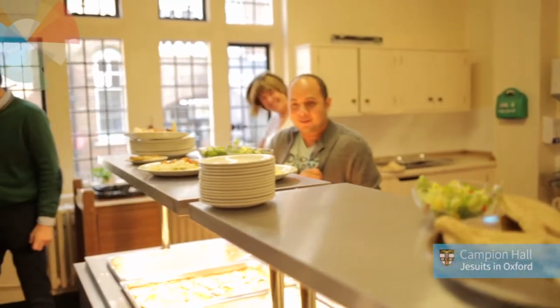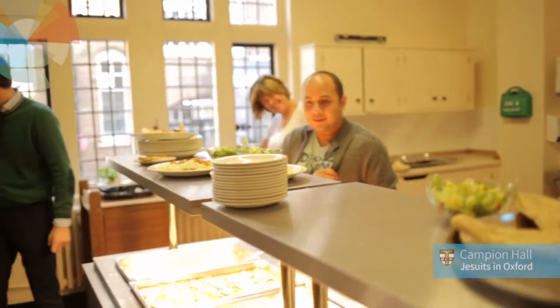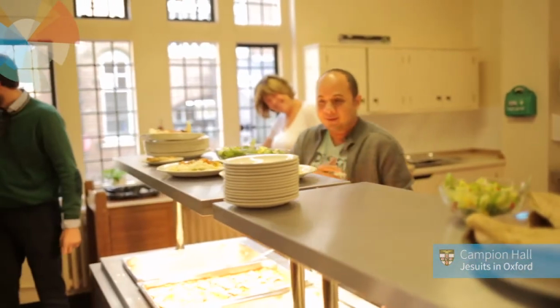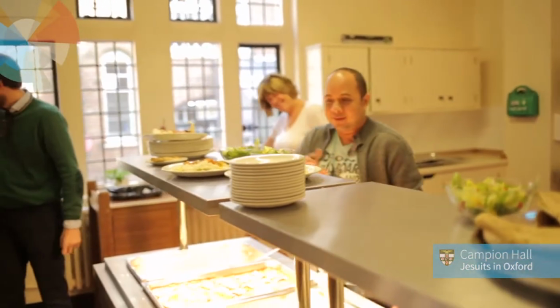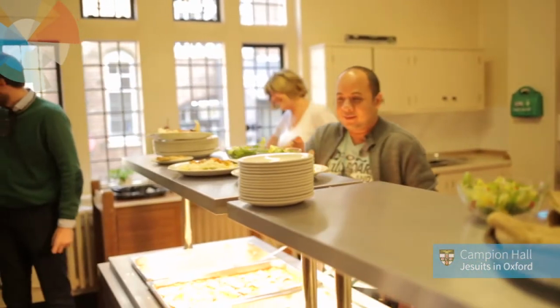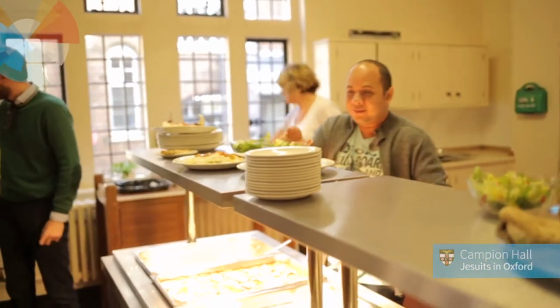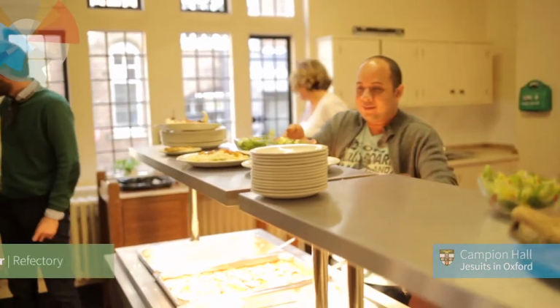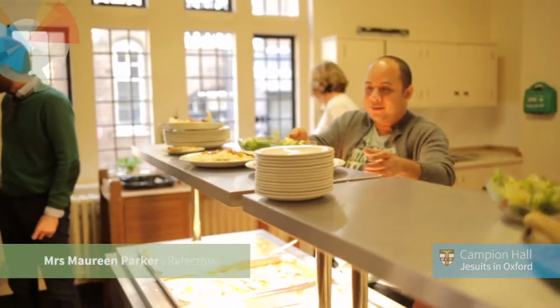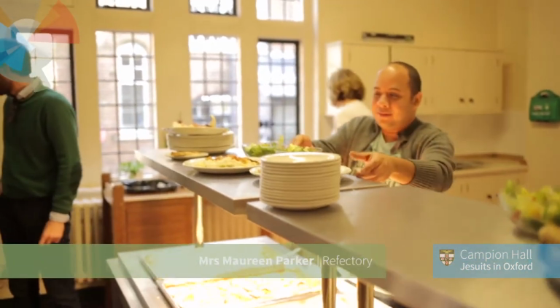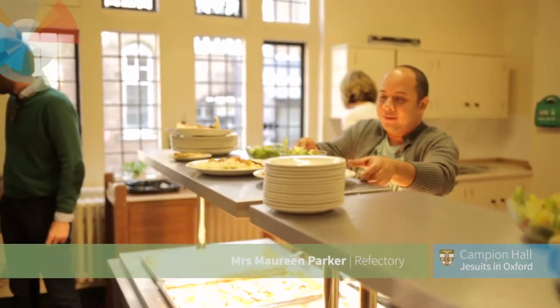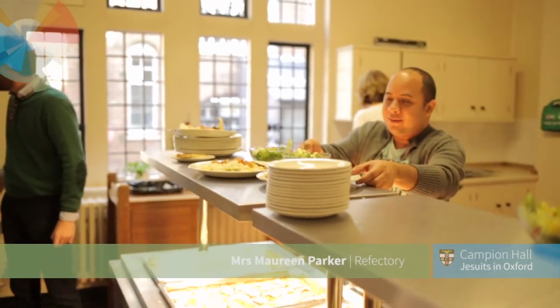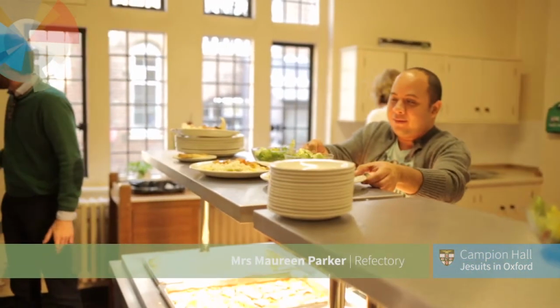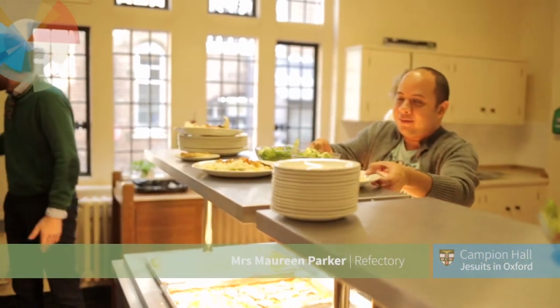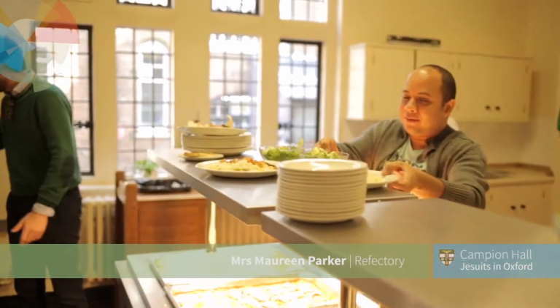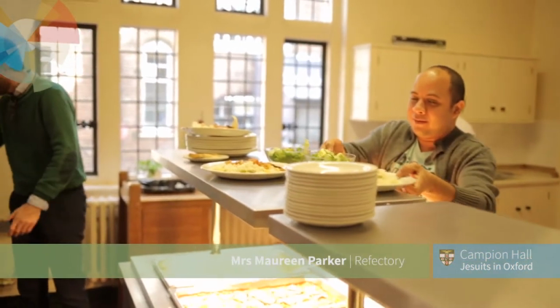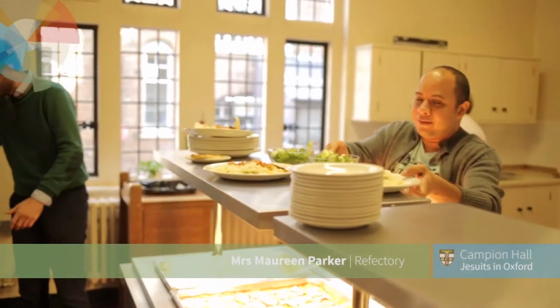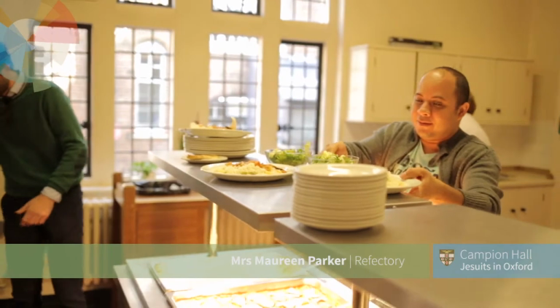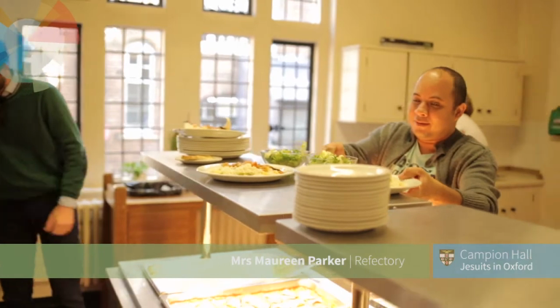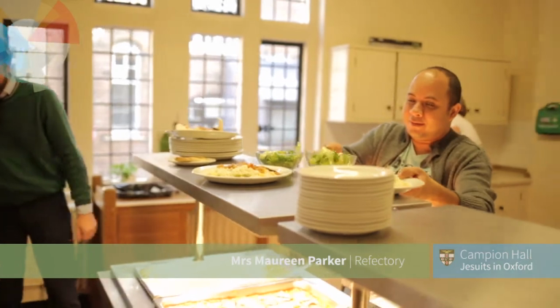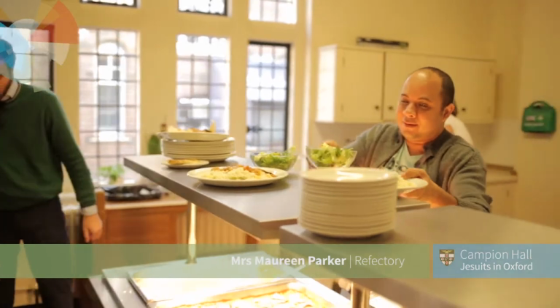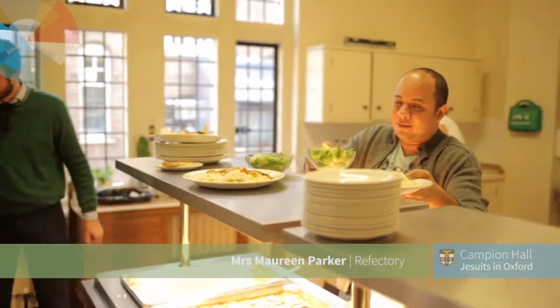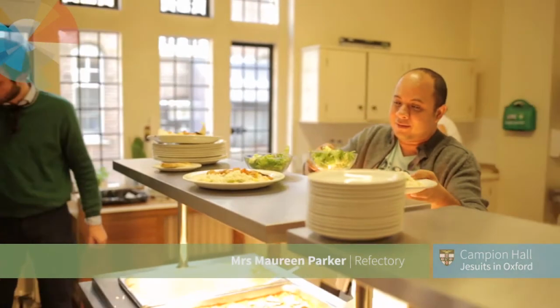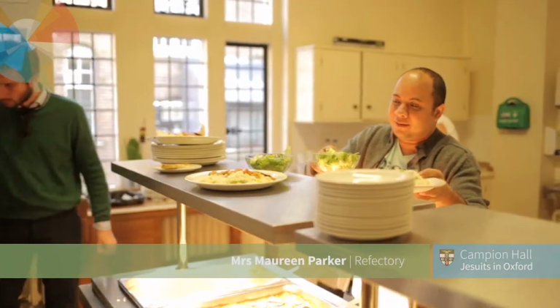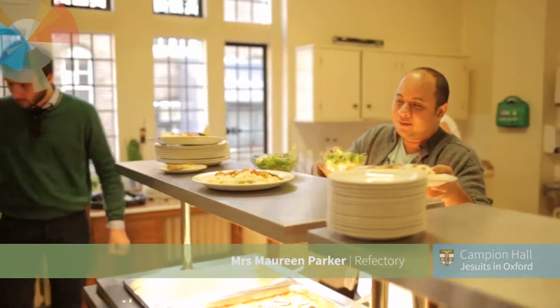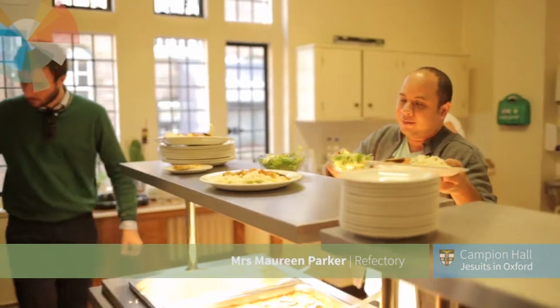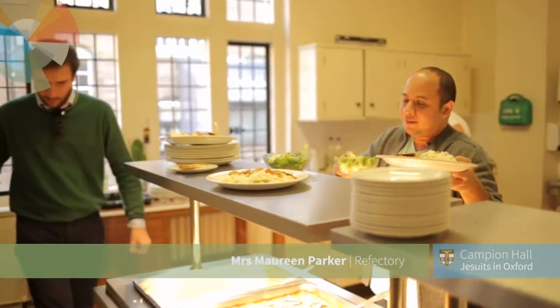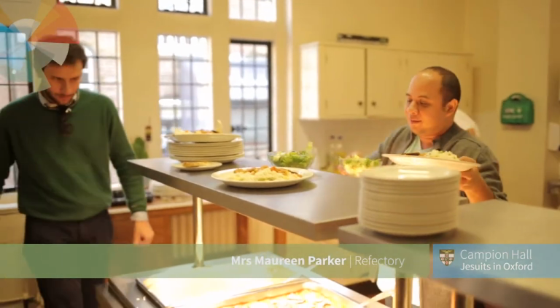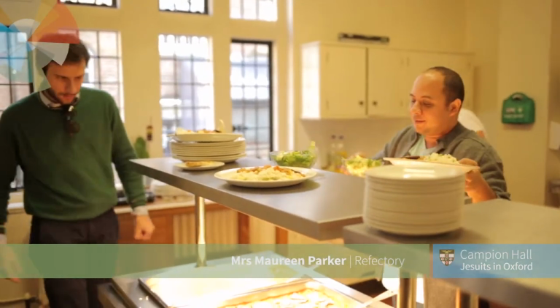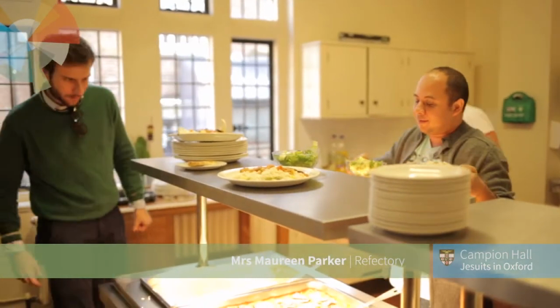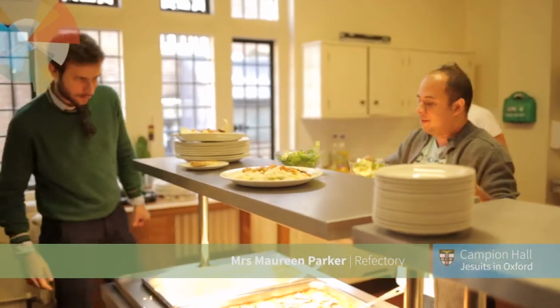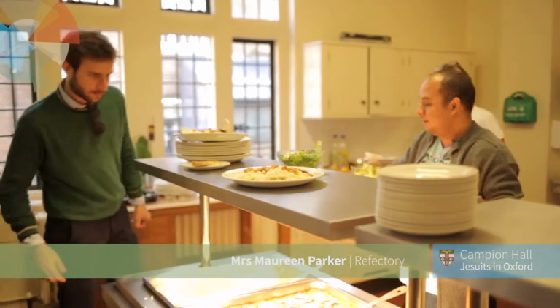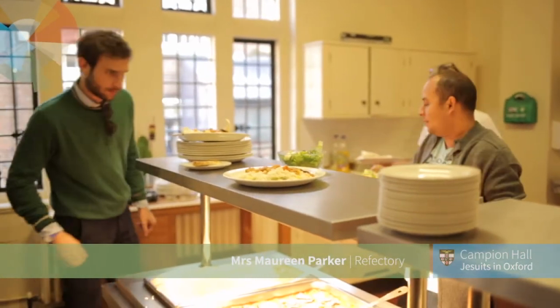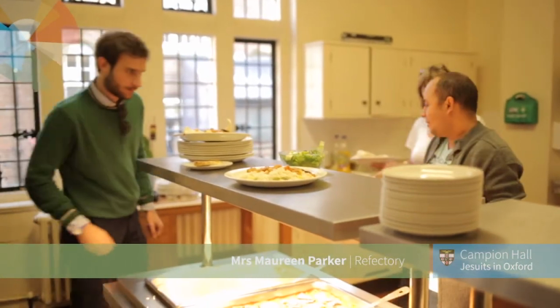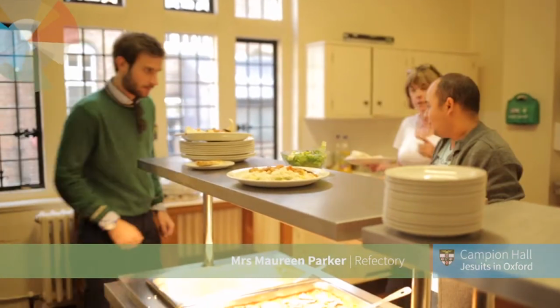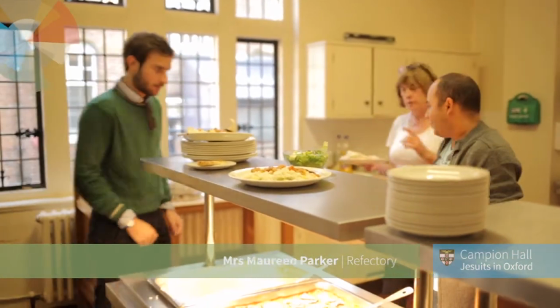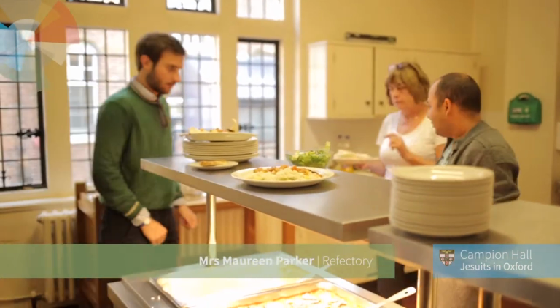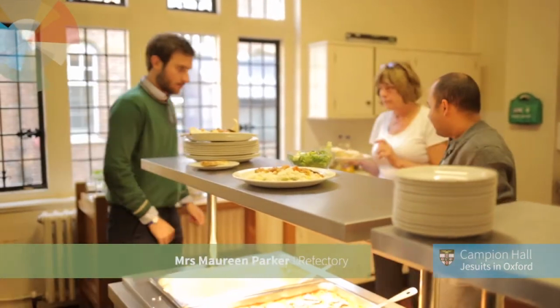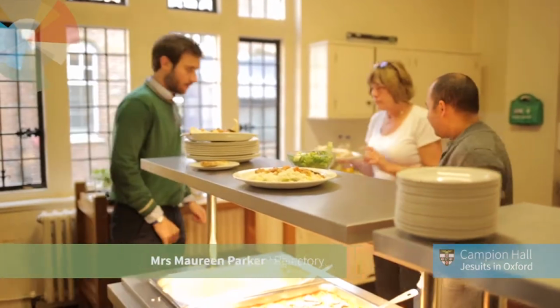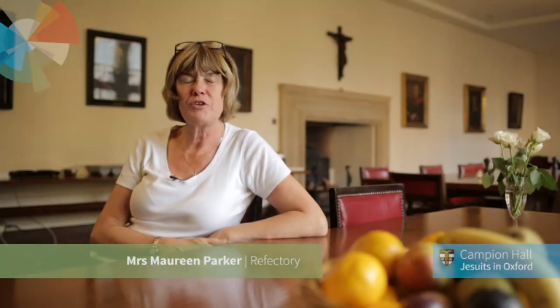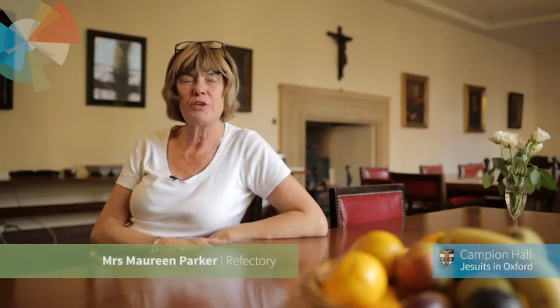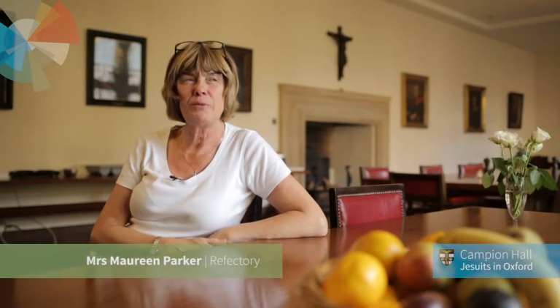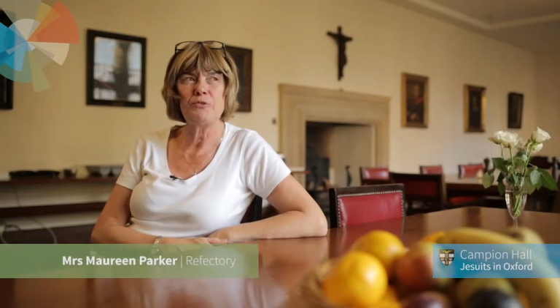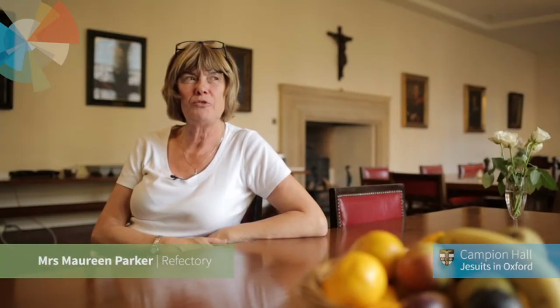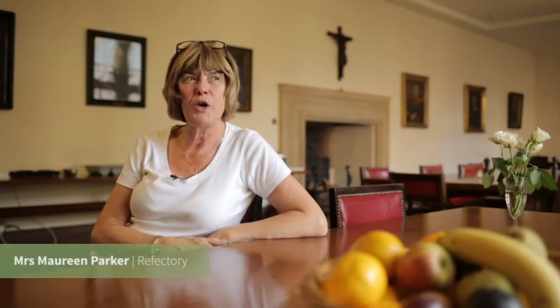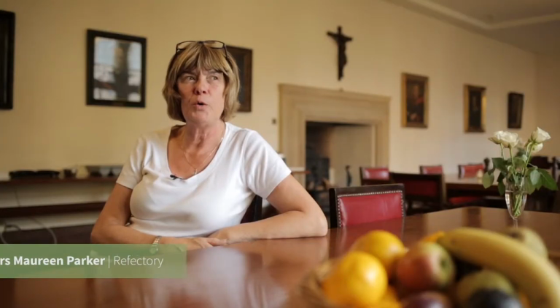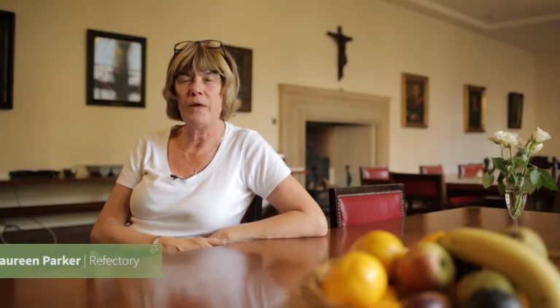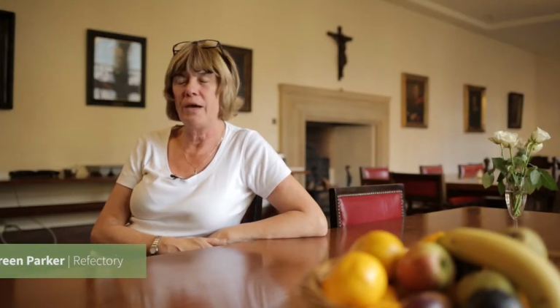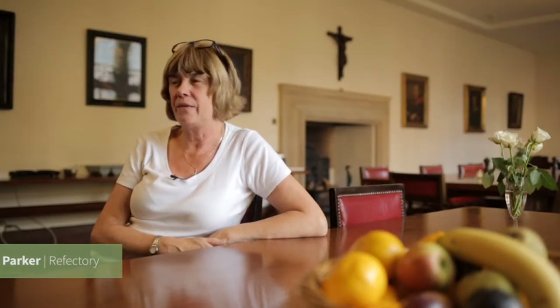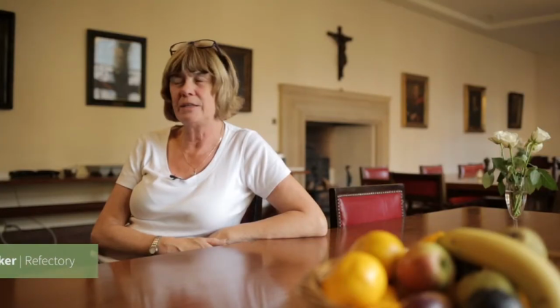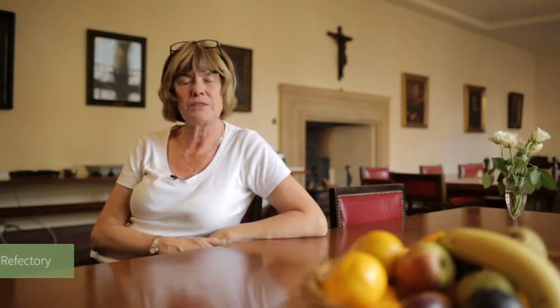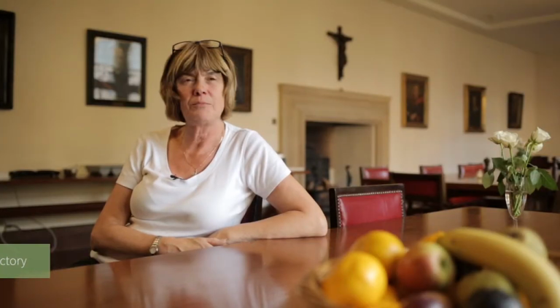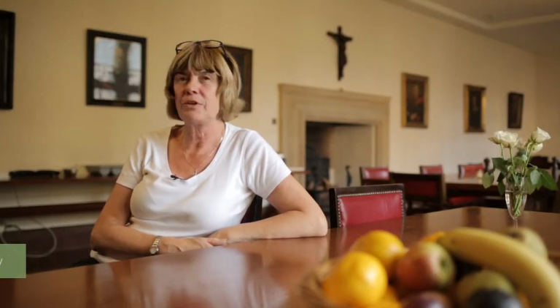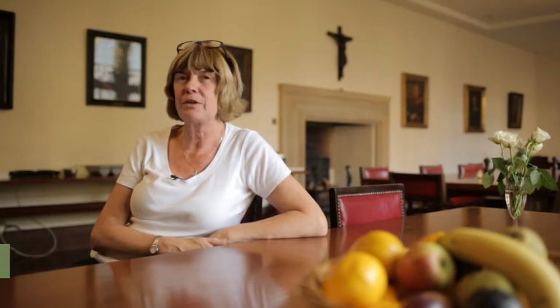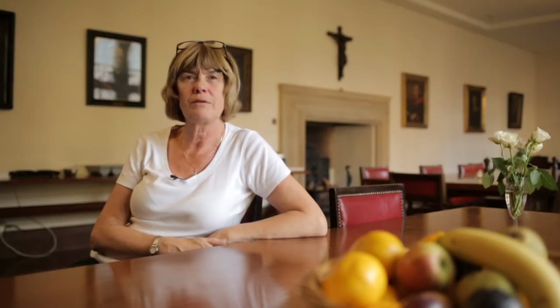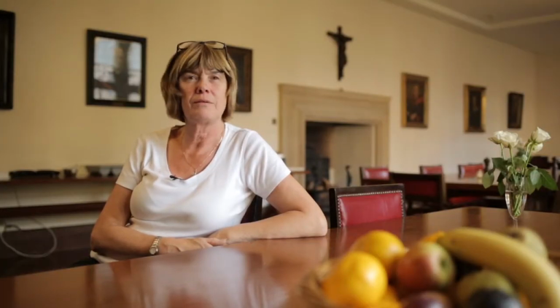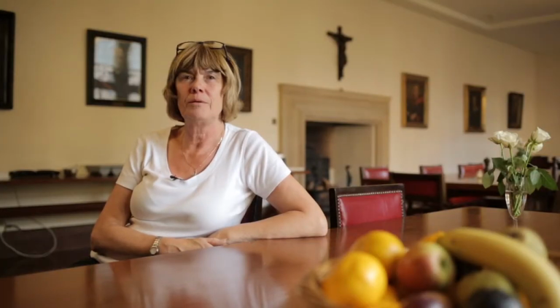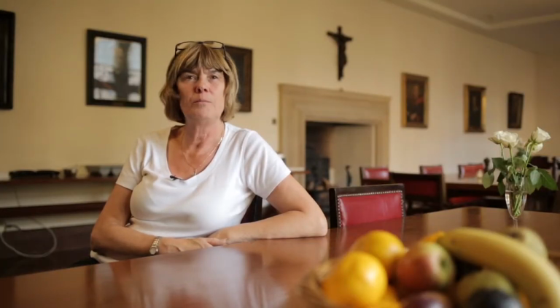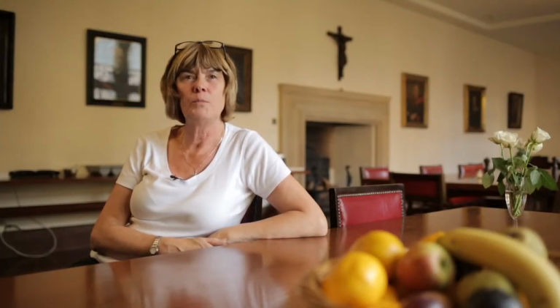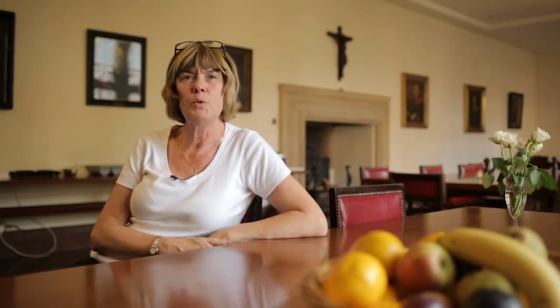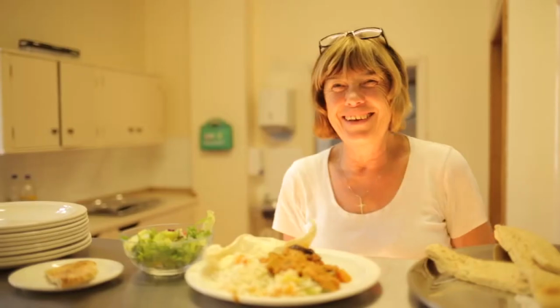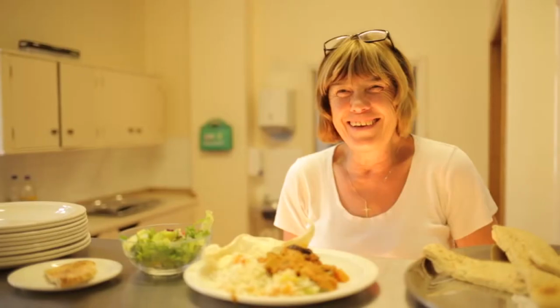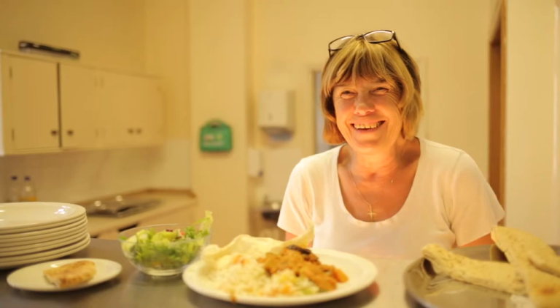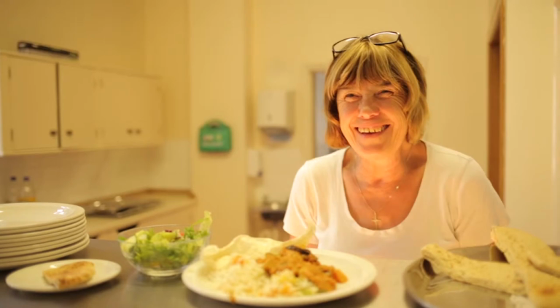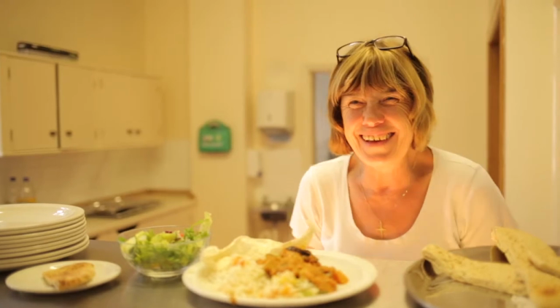And that, I think, is my favourite piece of art in this place. Because every time you go there, there's something more to see.